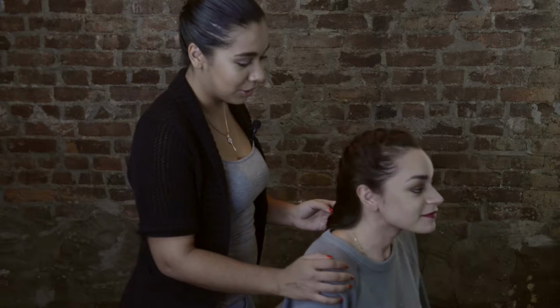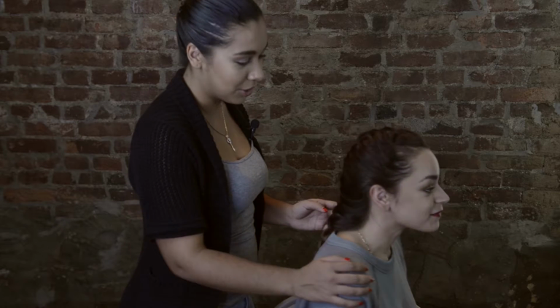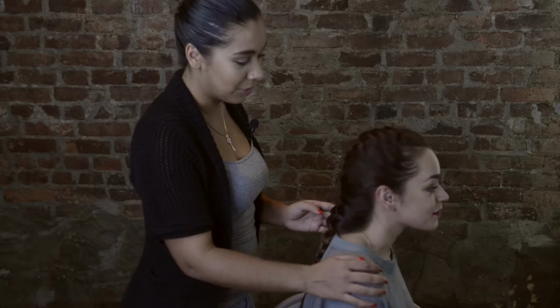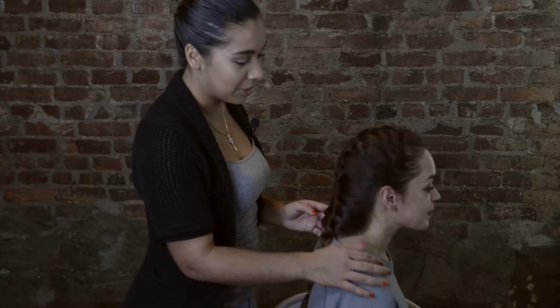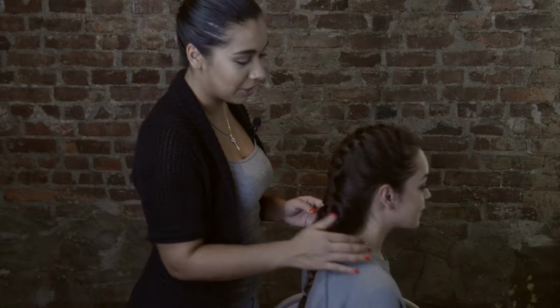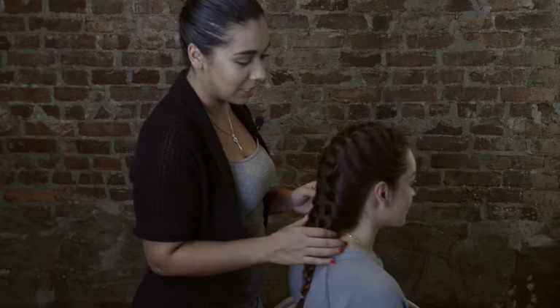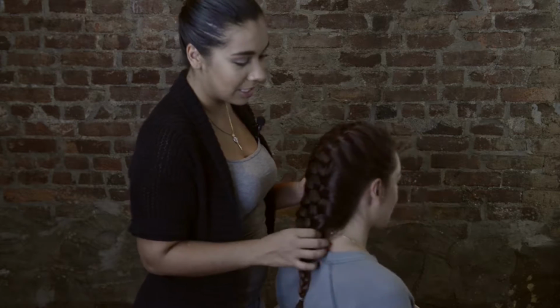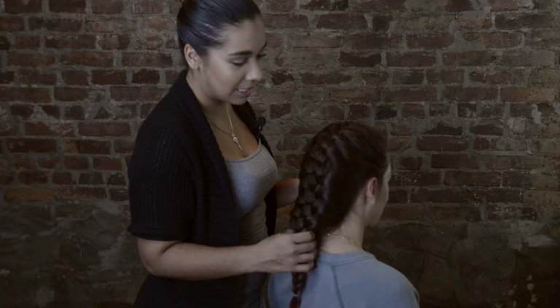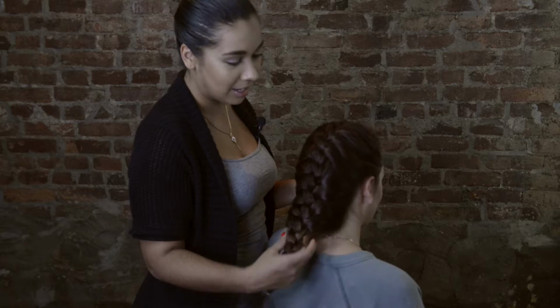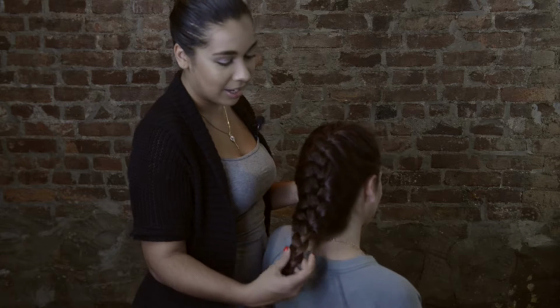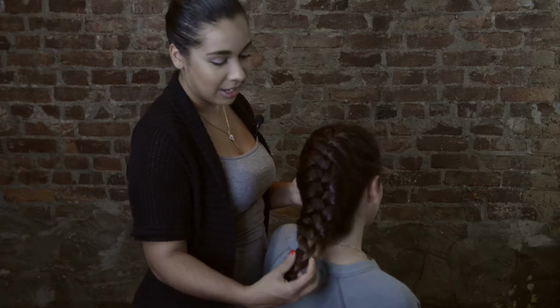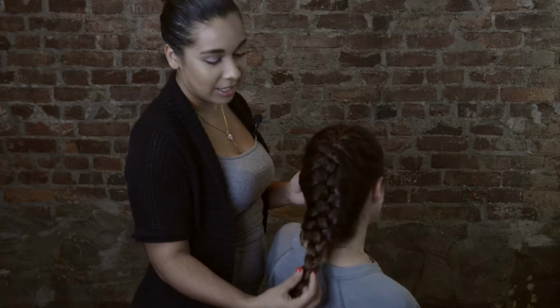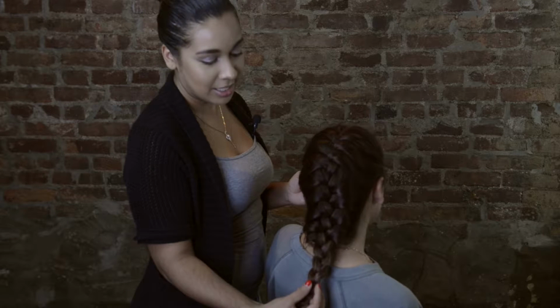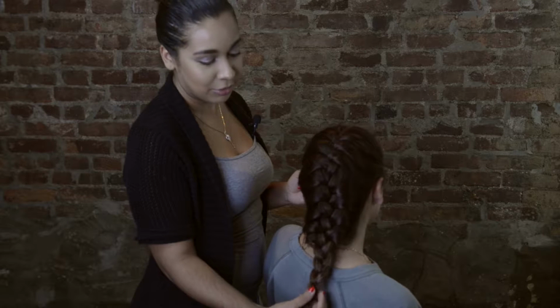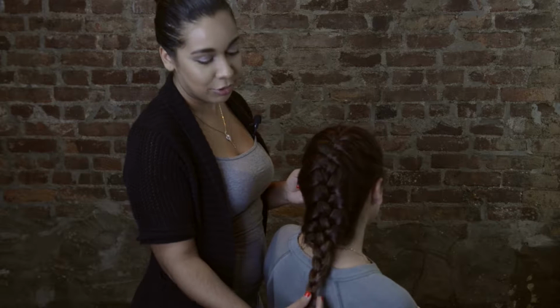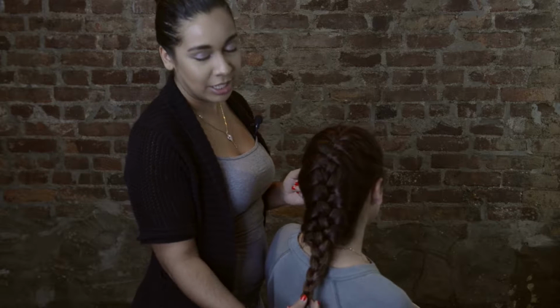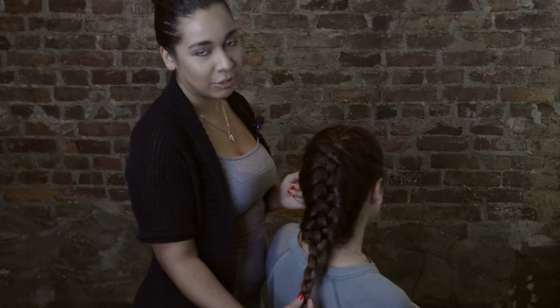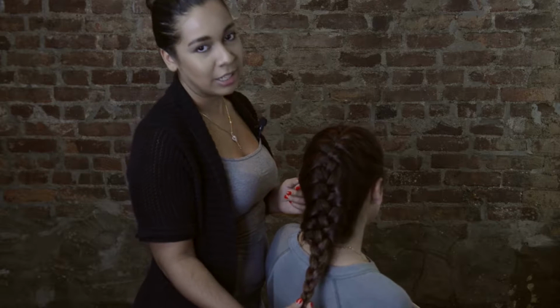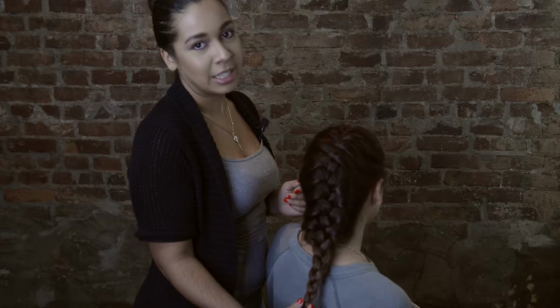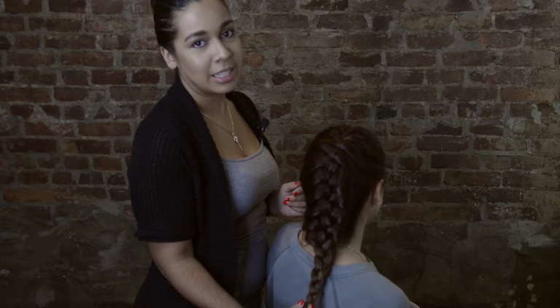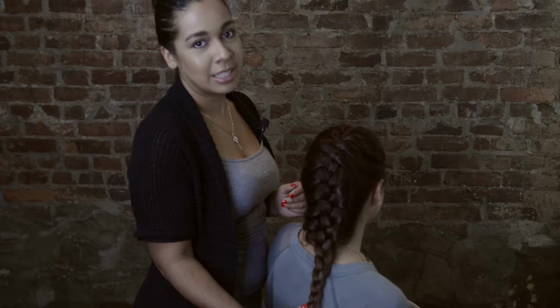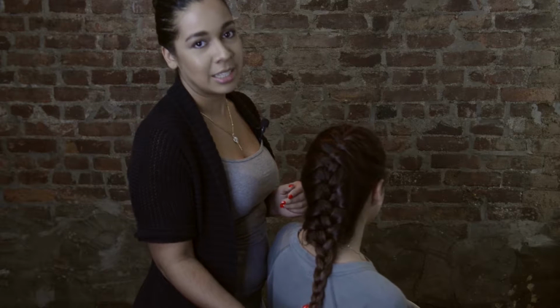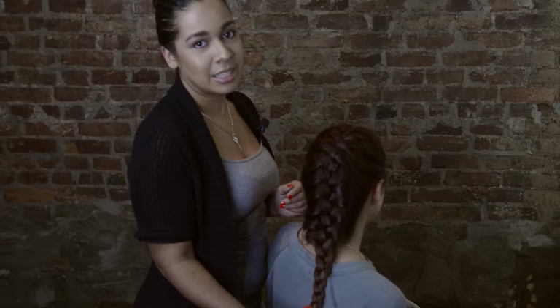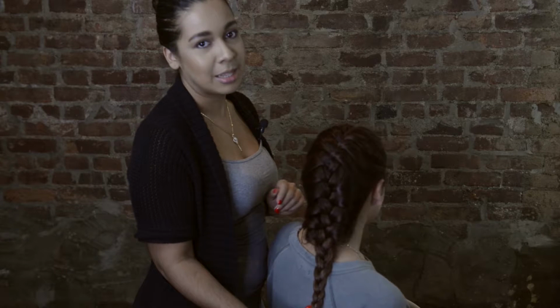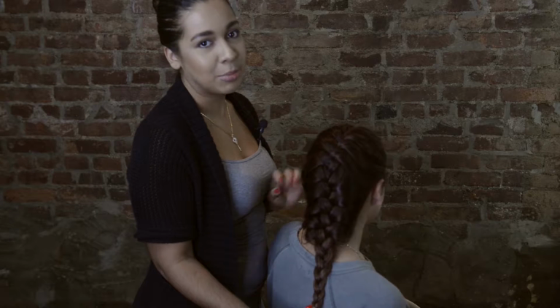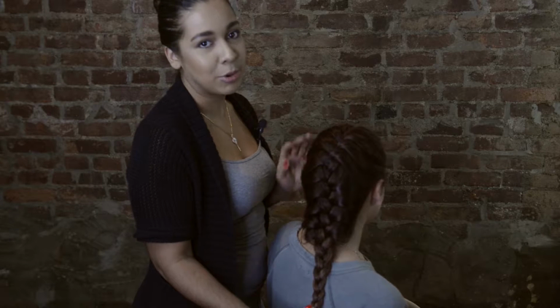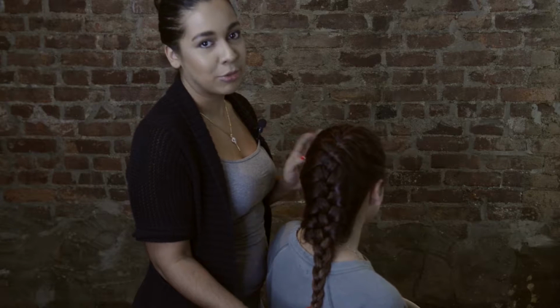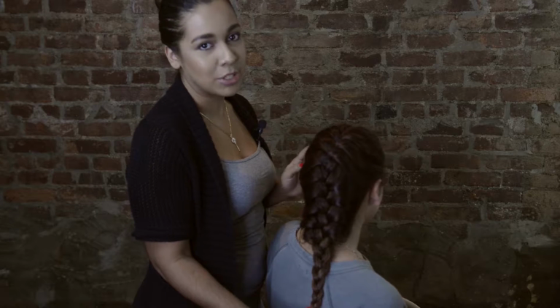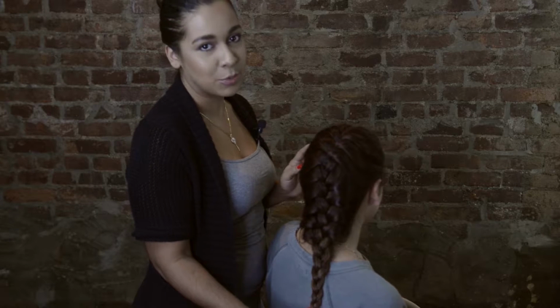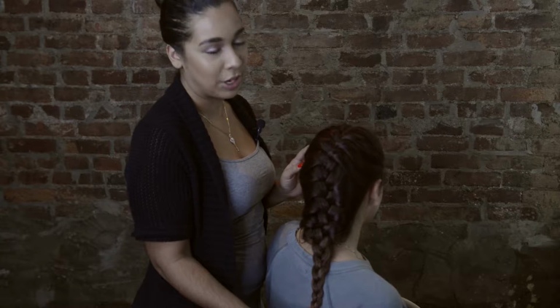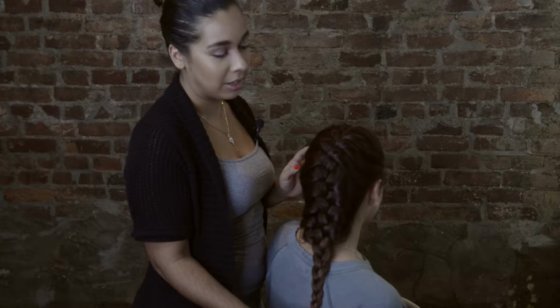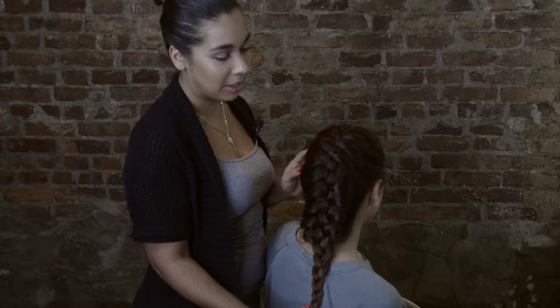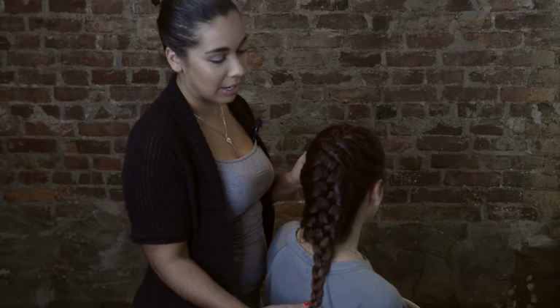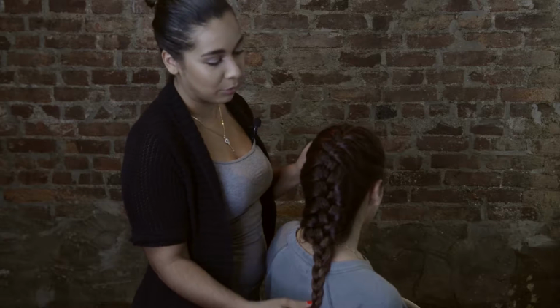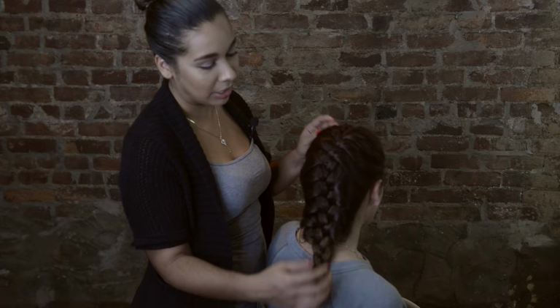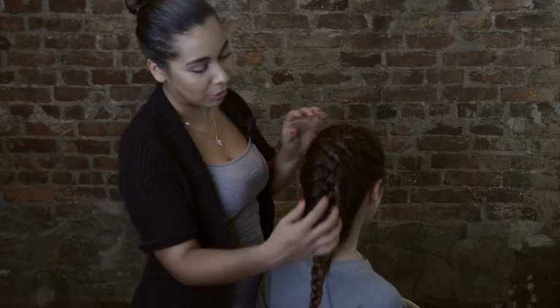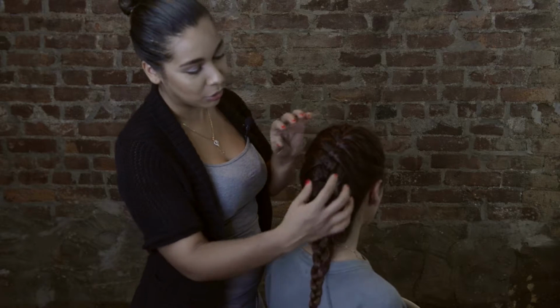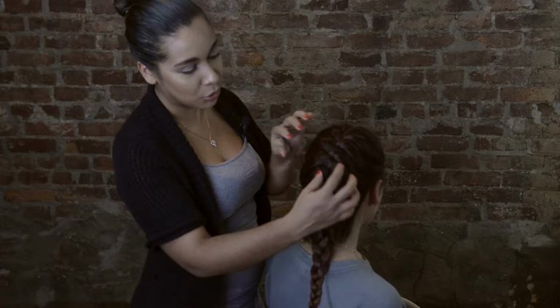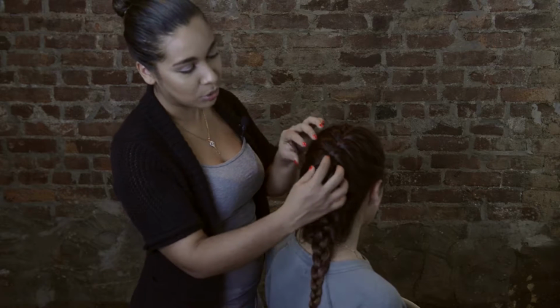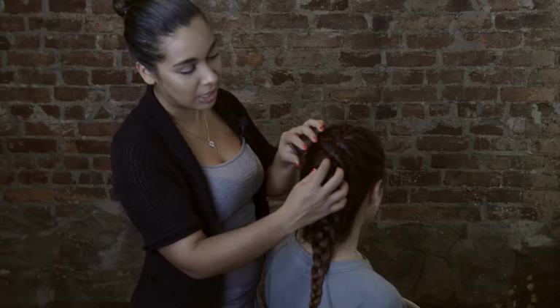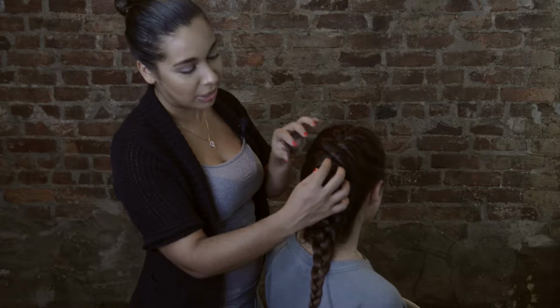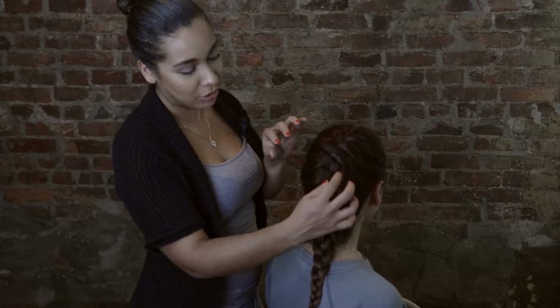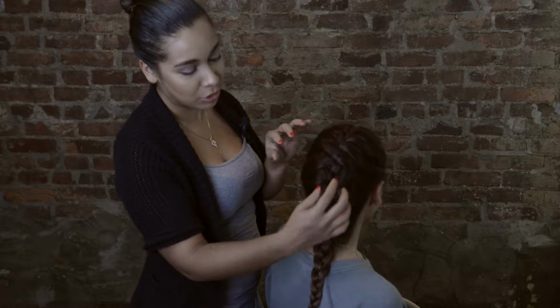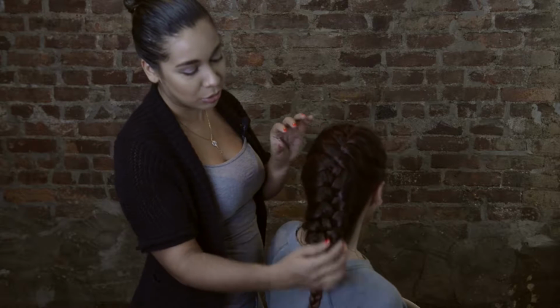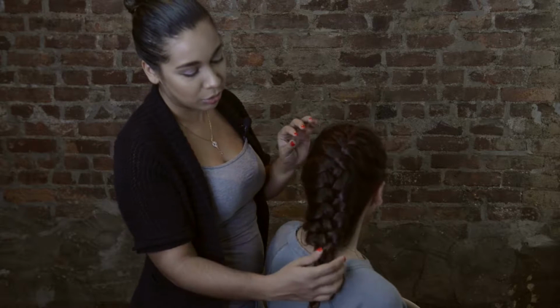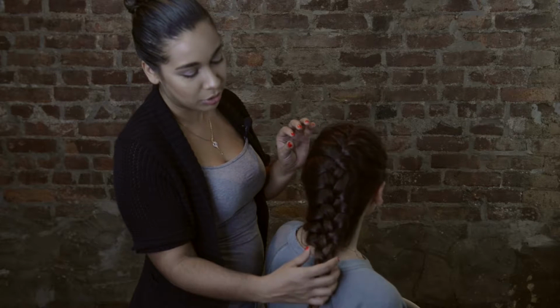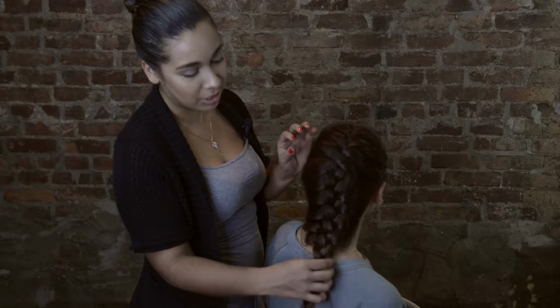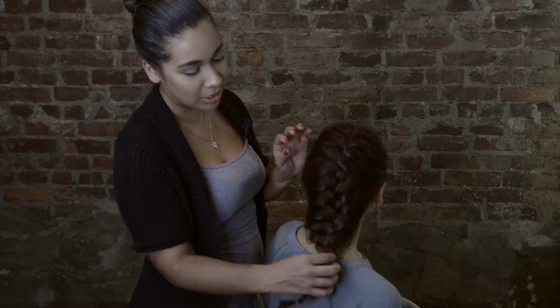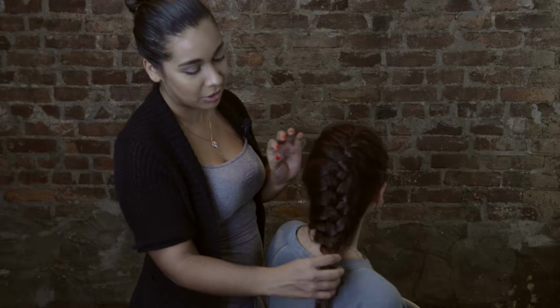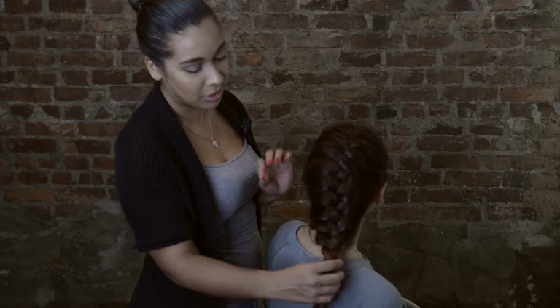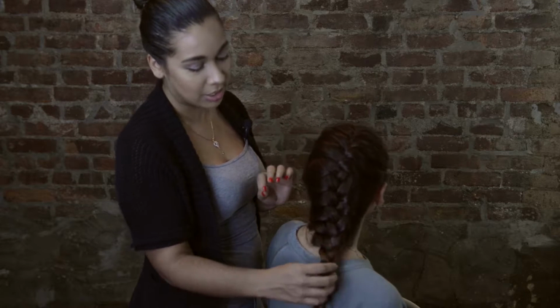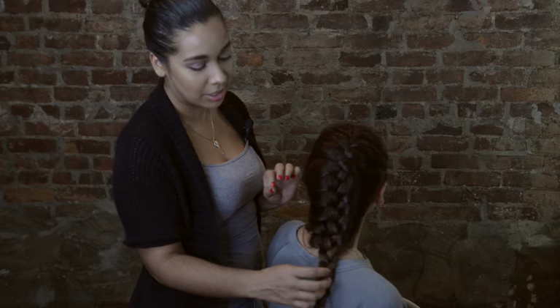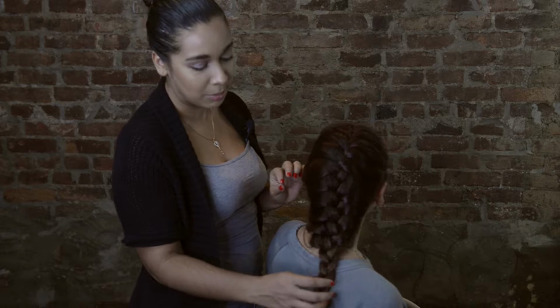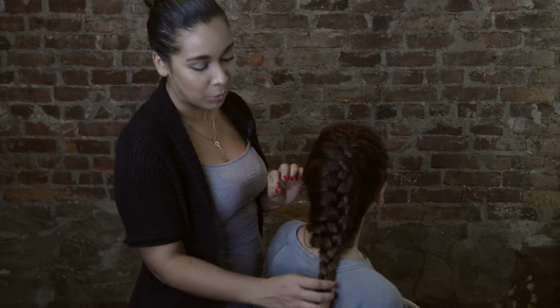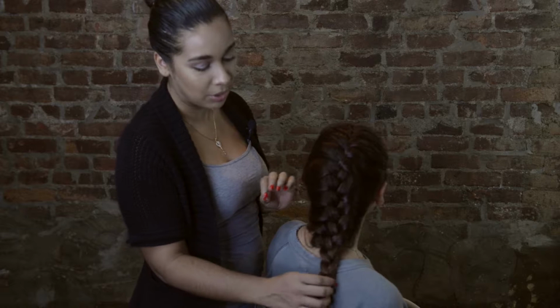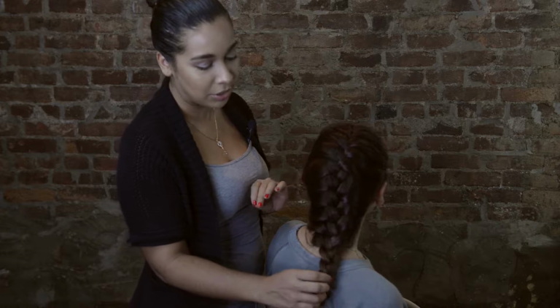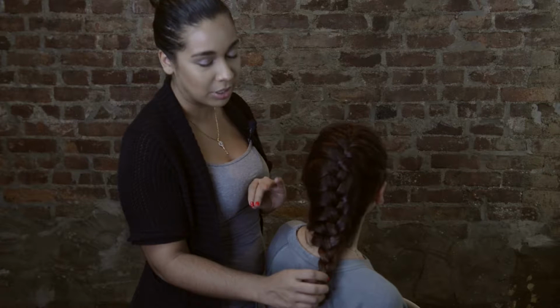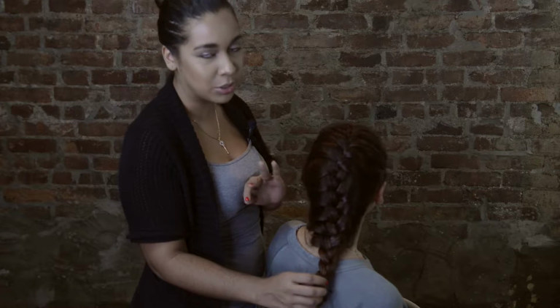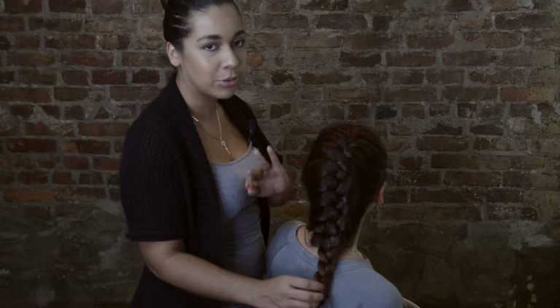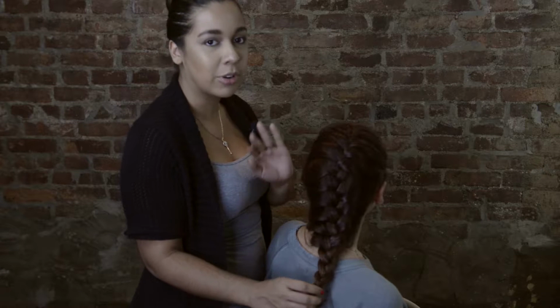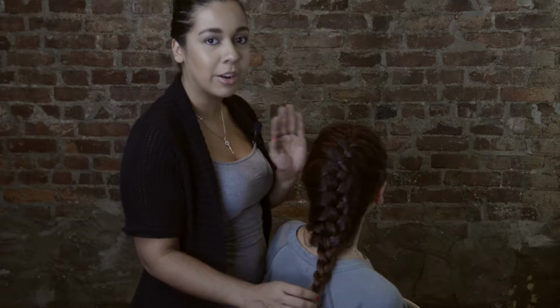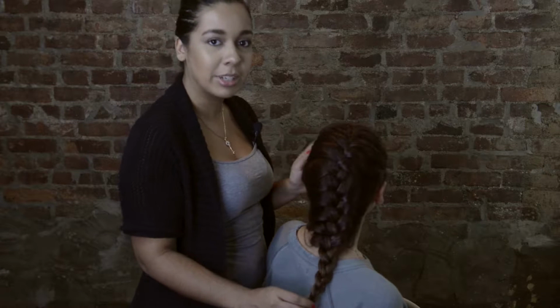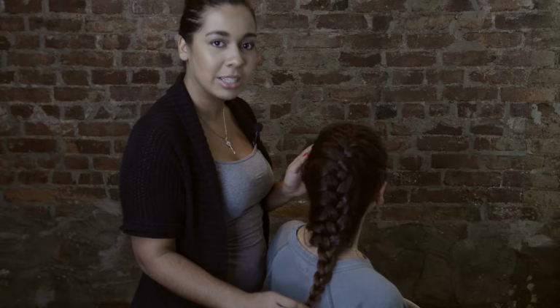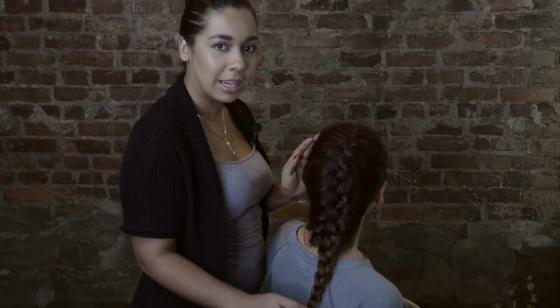I'm going to turn around so you can see. It's a really, really easy, simple French braid. We didn't go too tight or too loose, so this is just a simple one that you can do for everything.